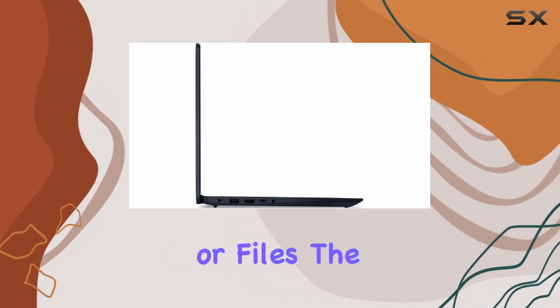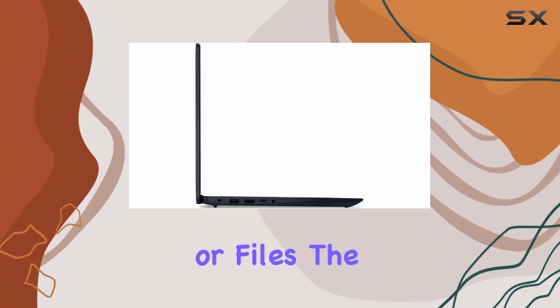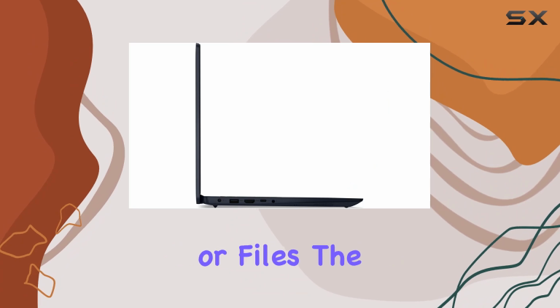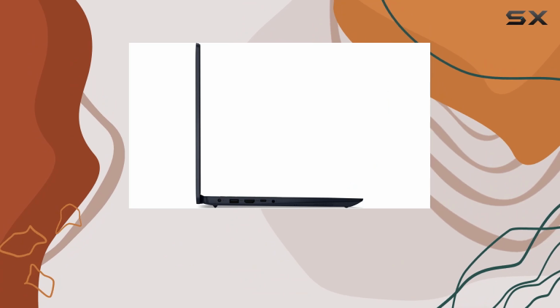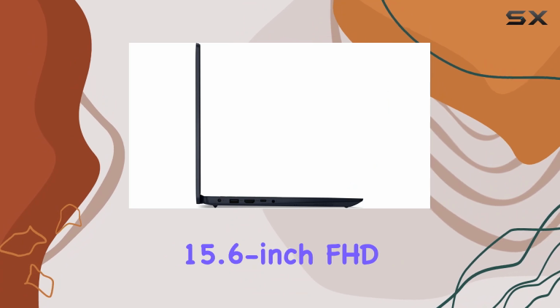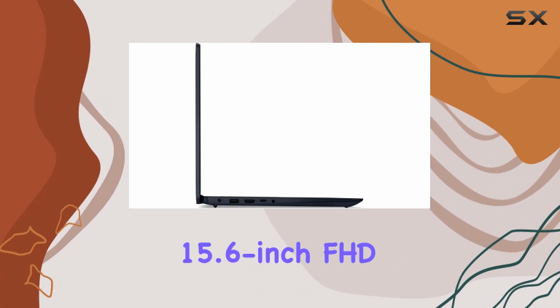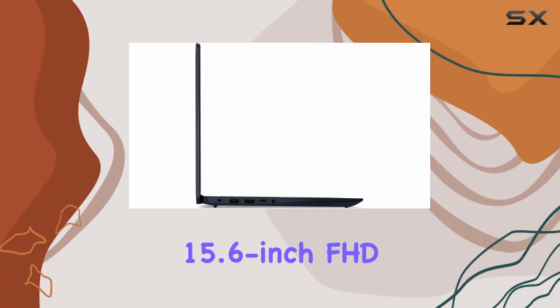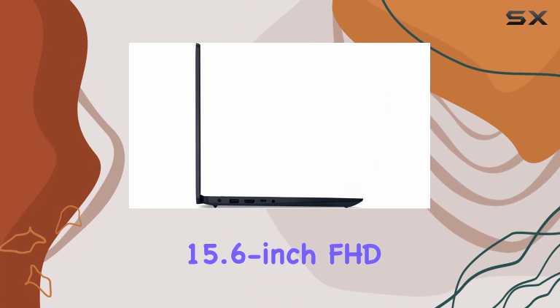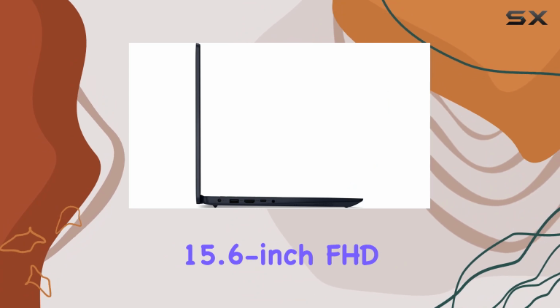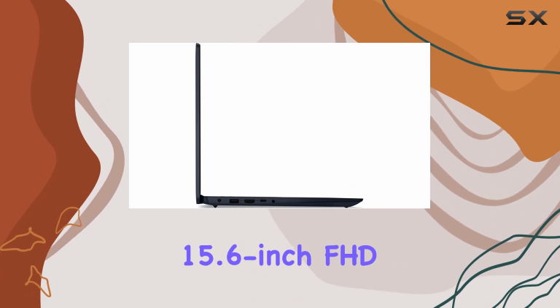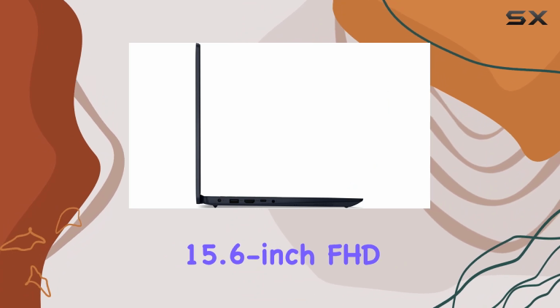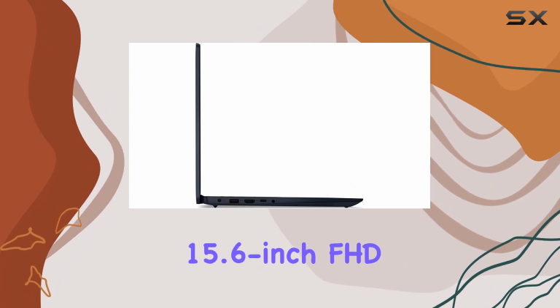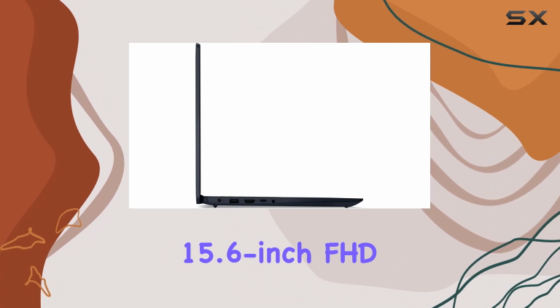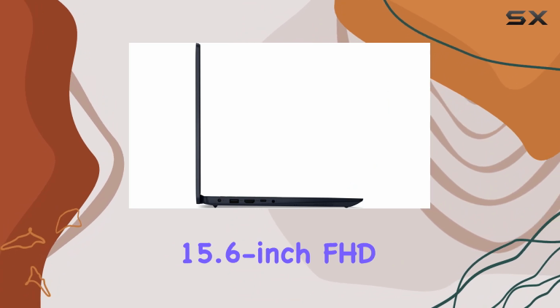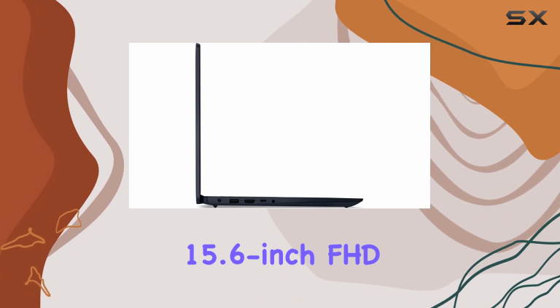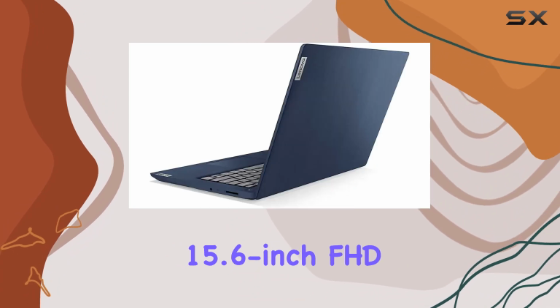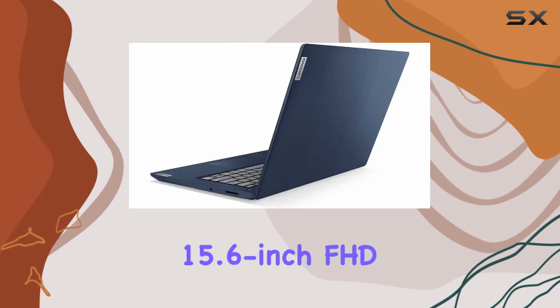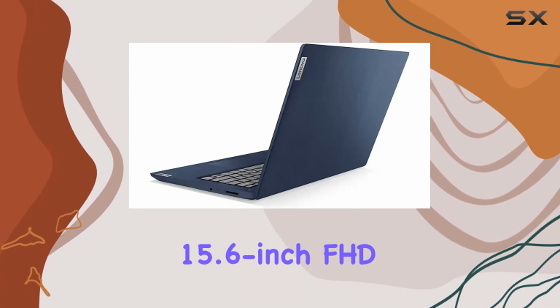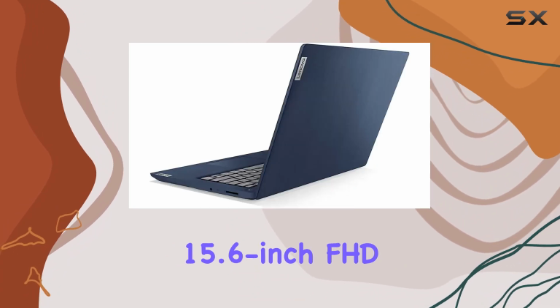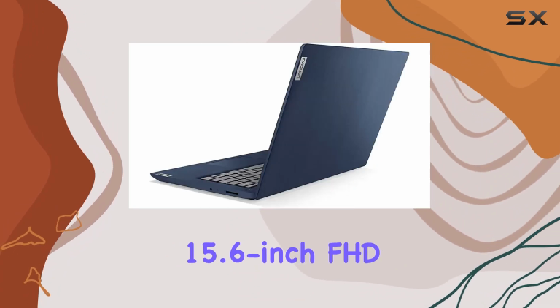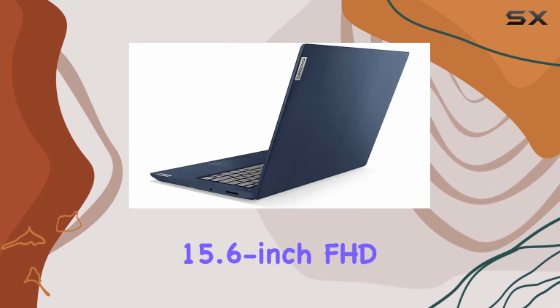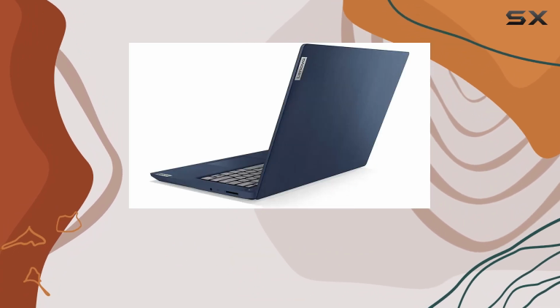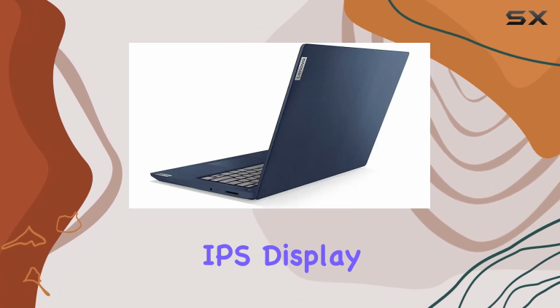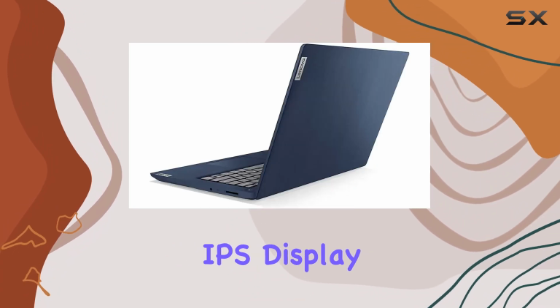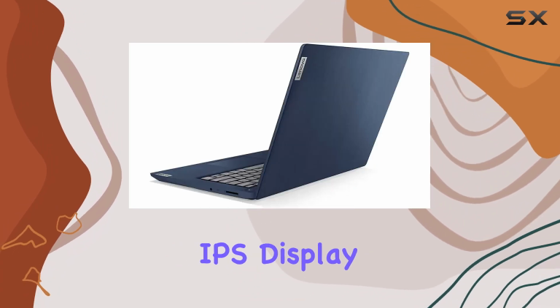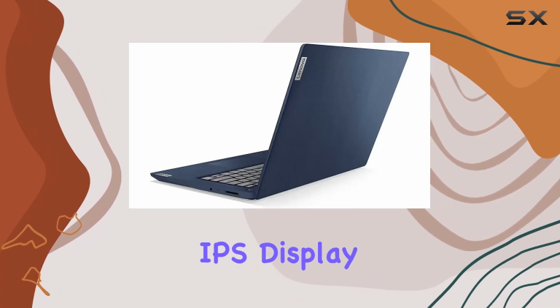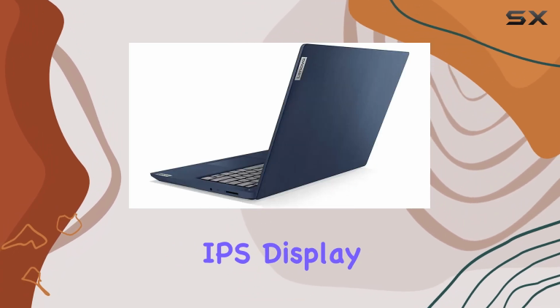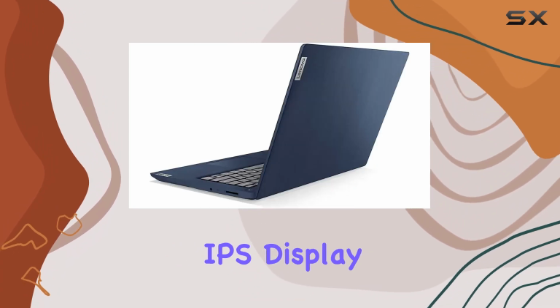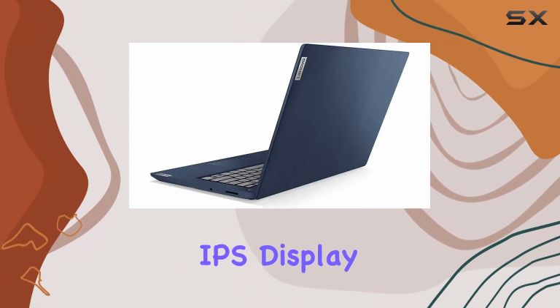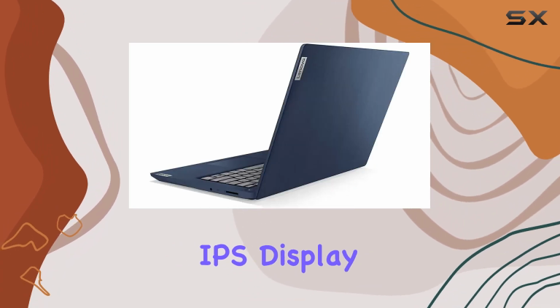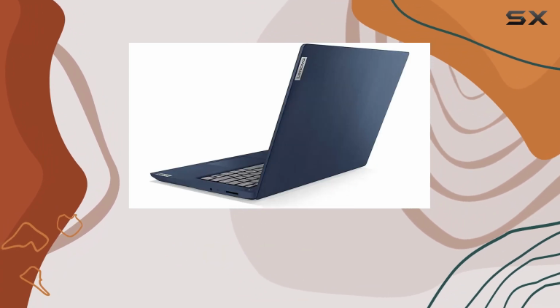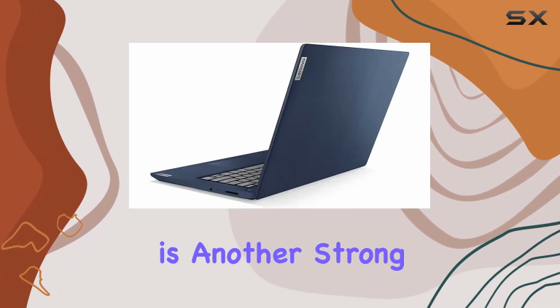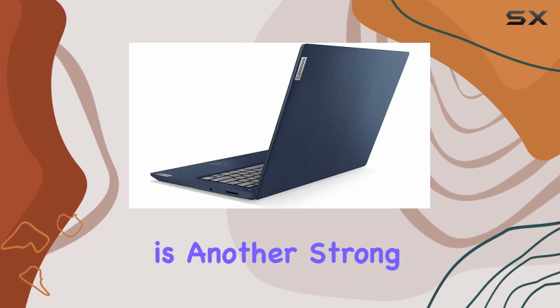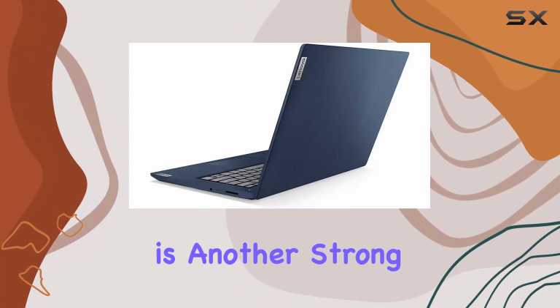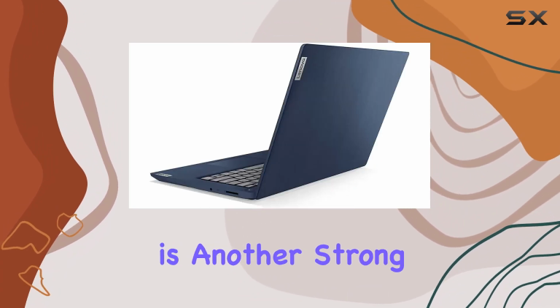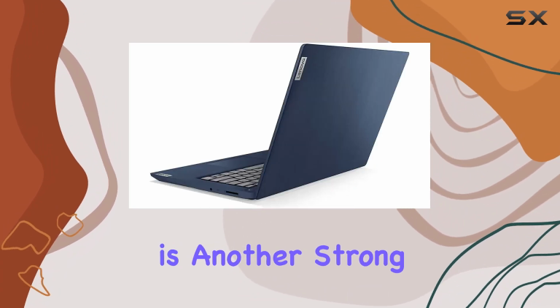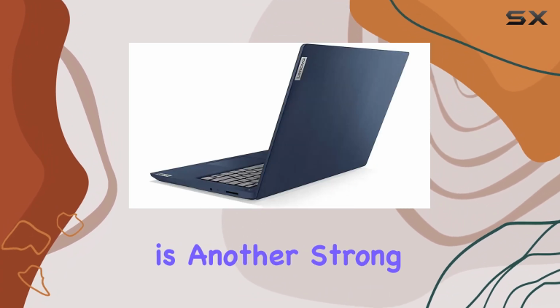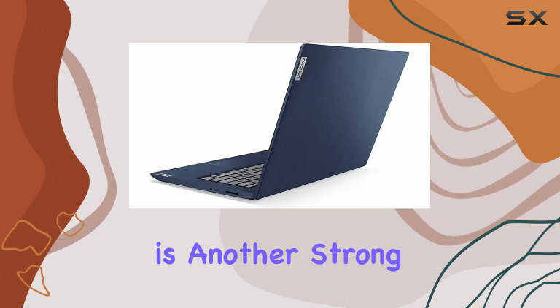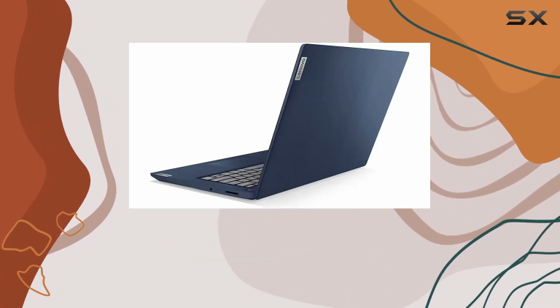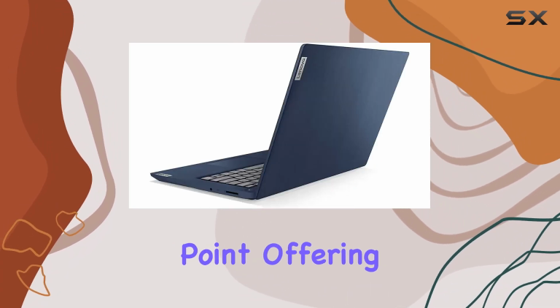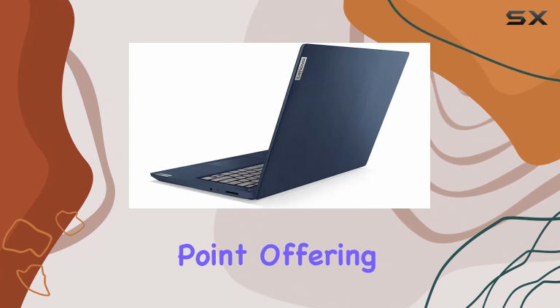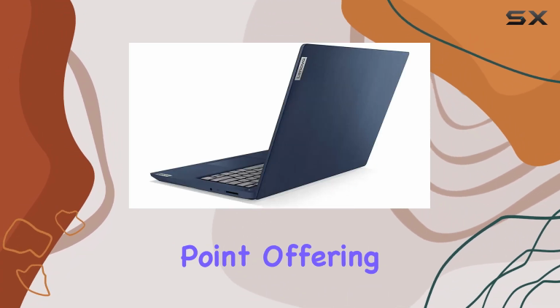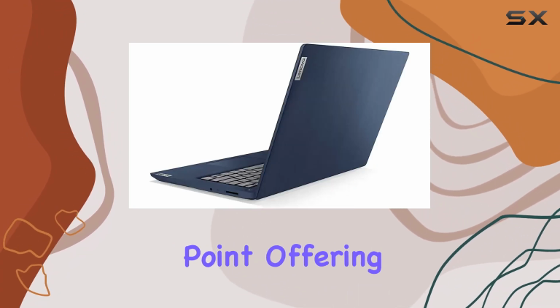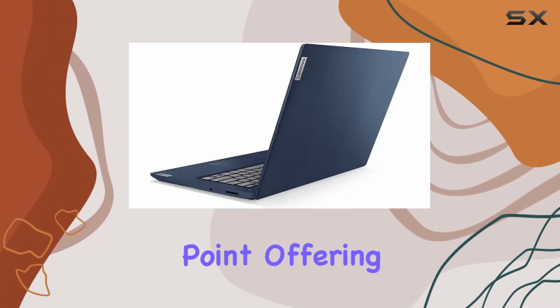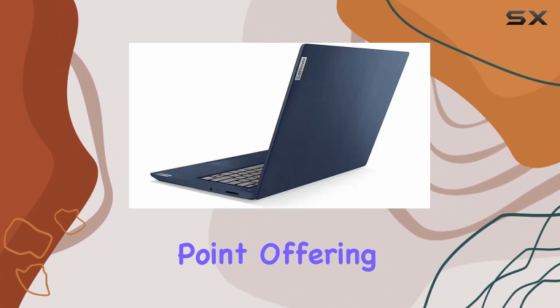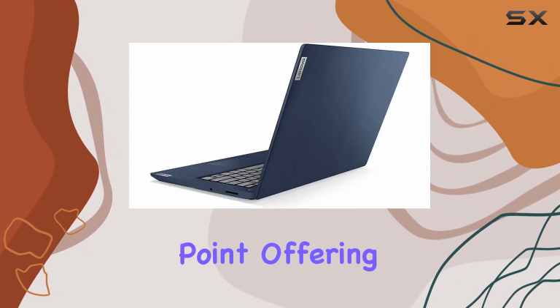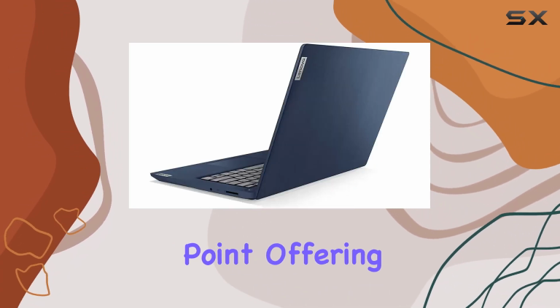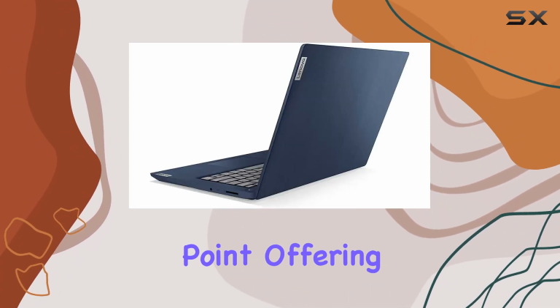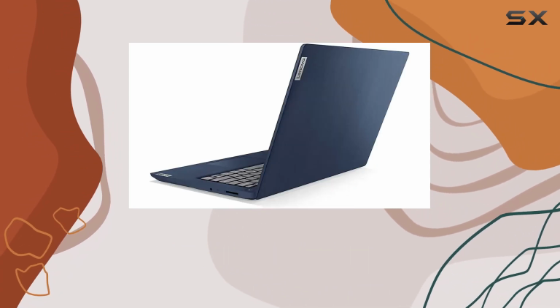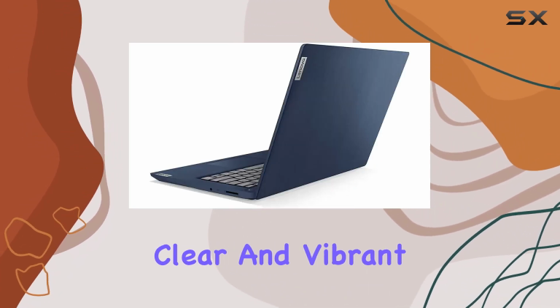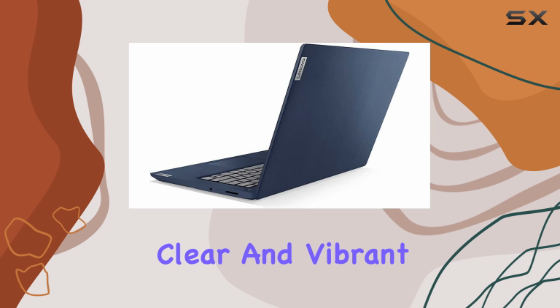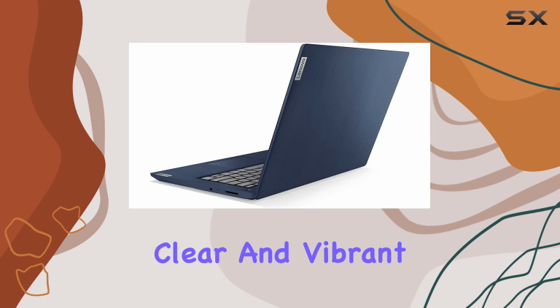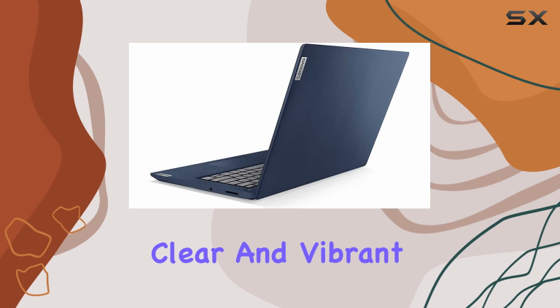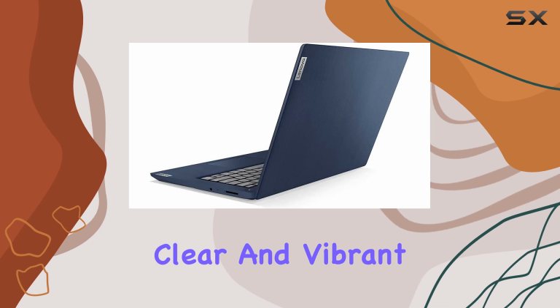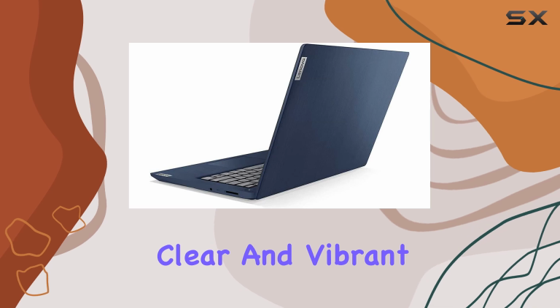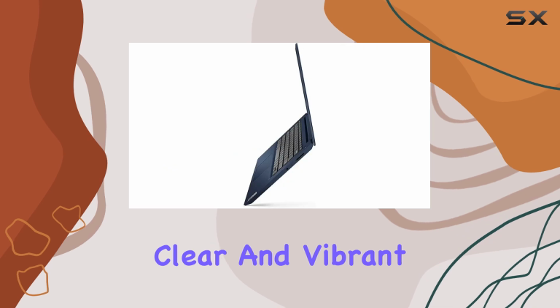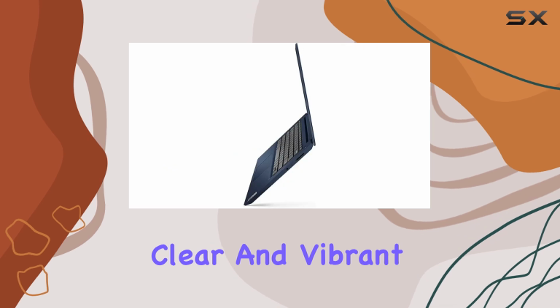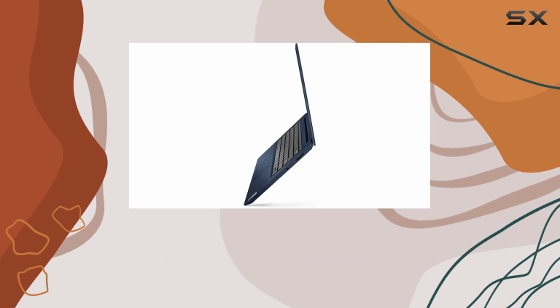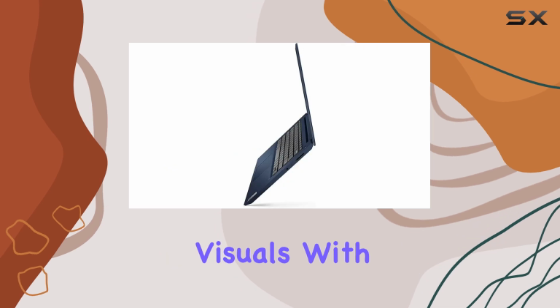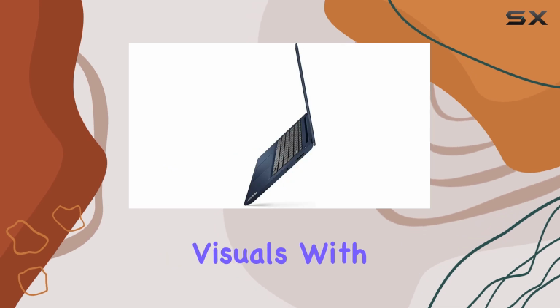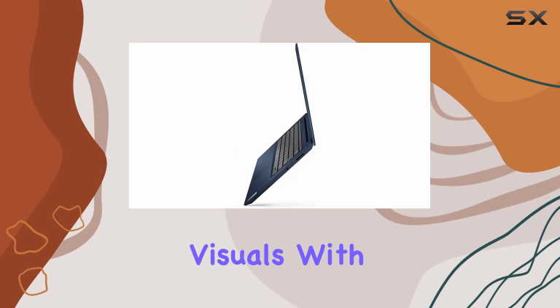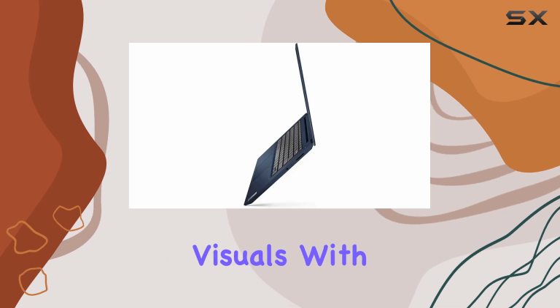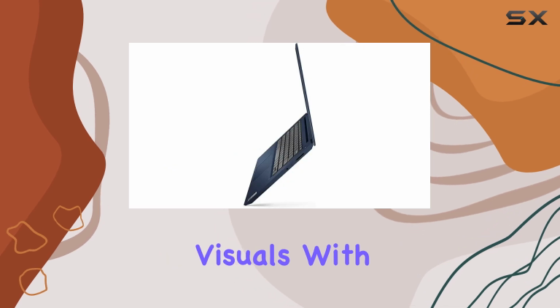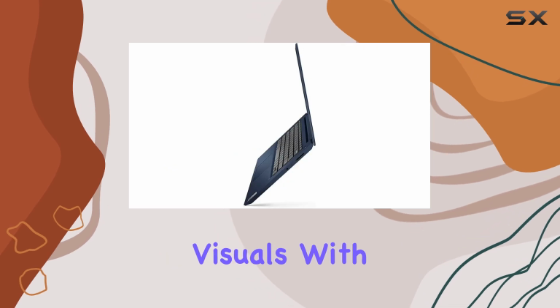The 15.6-inch FHD IPS display is another strong point, offering clear and vibrant visuals.